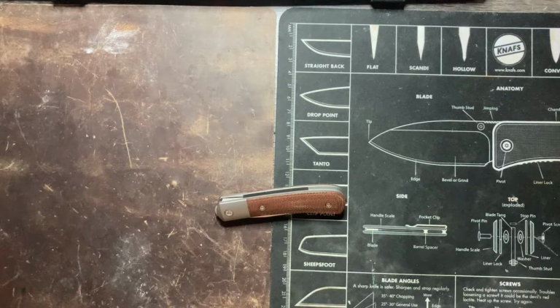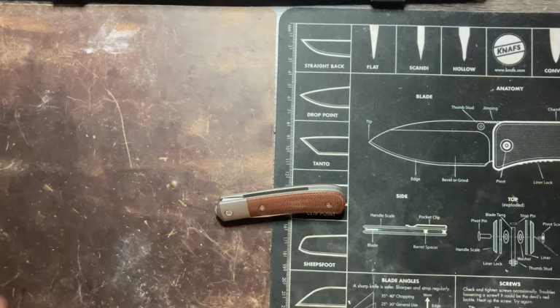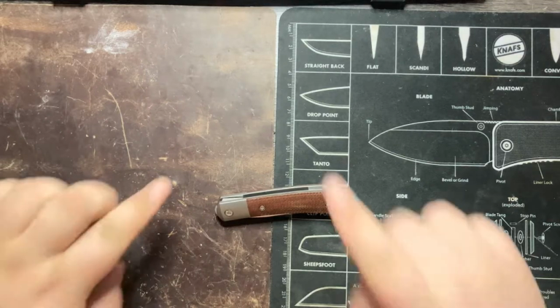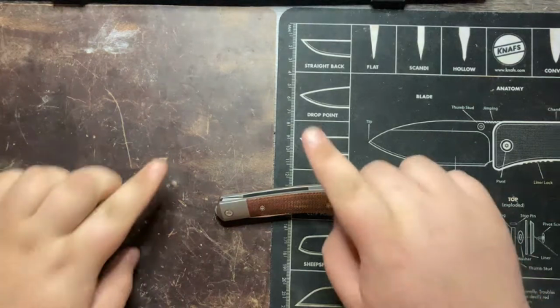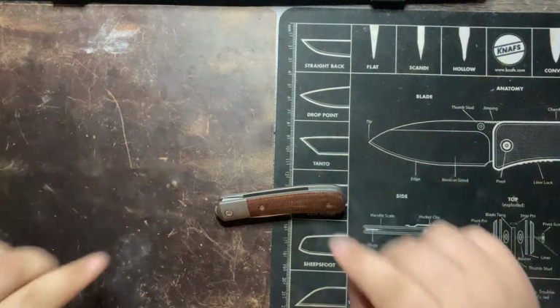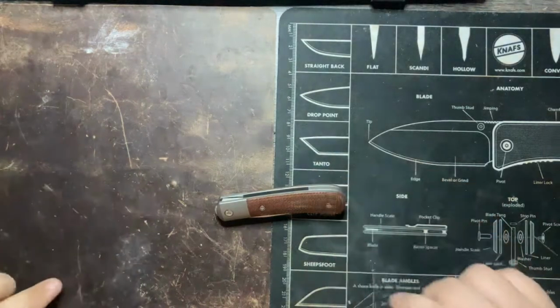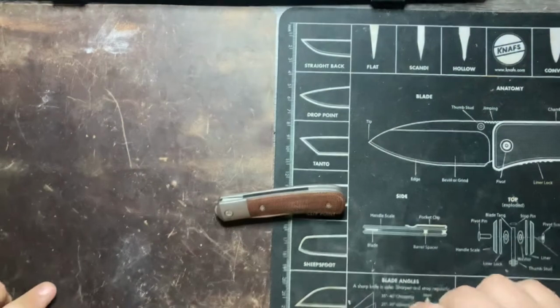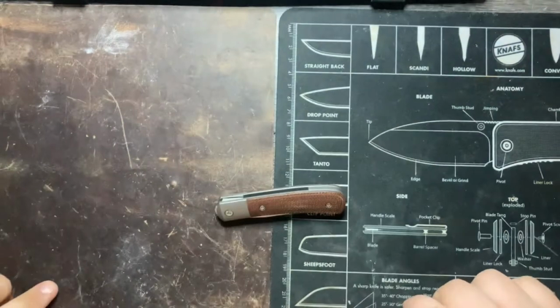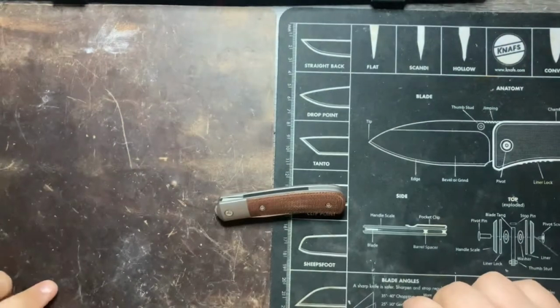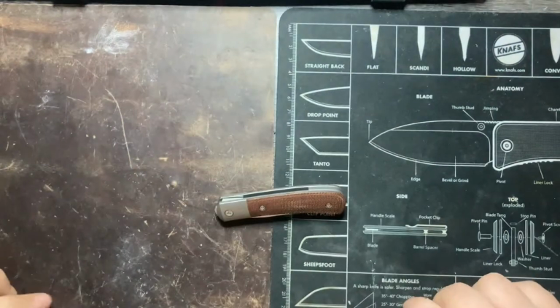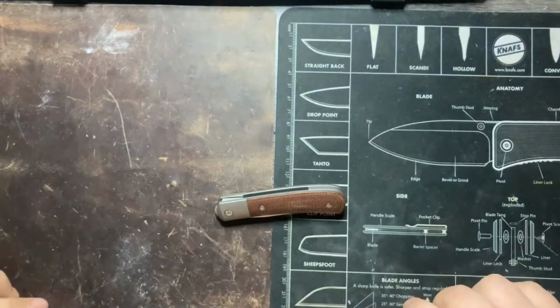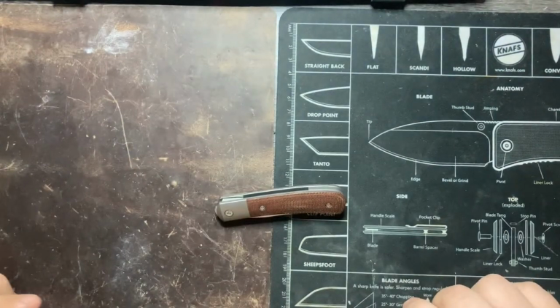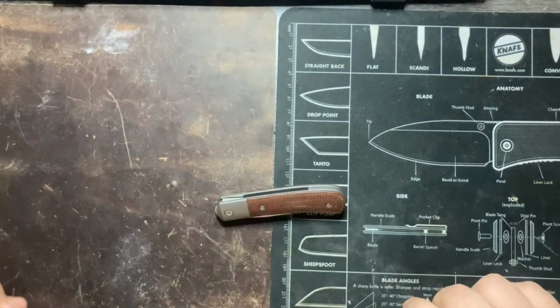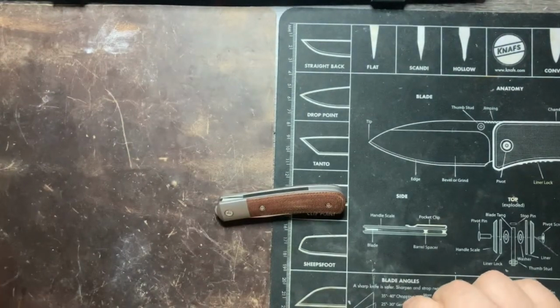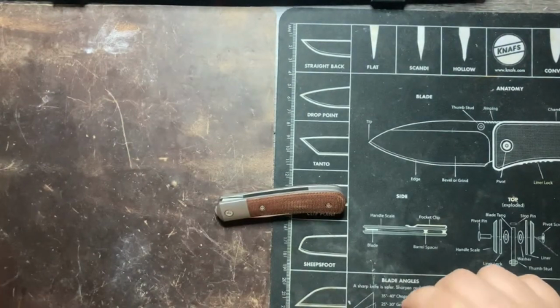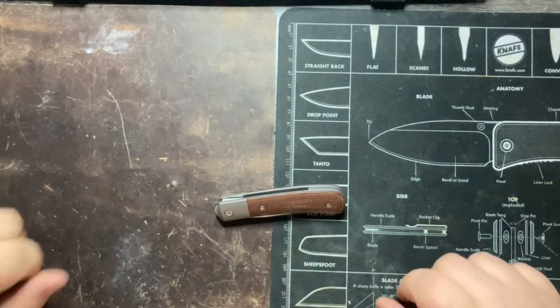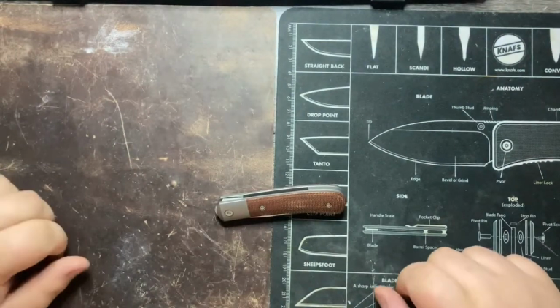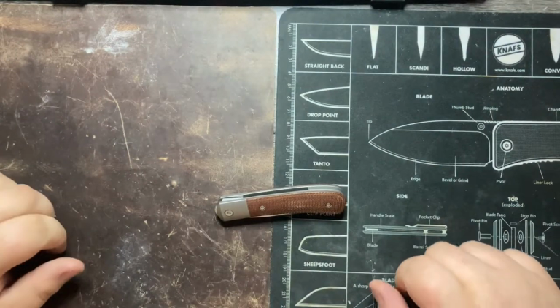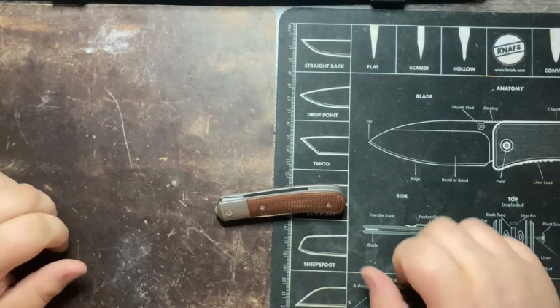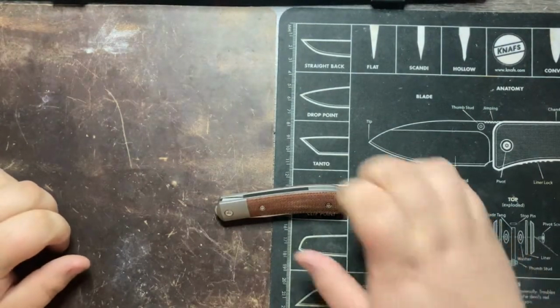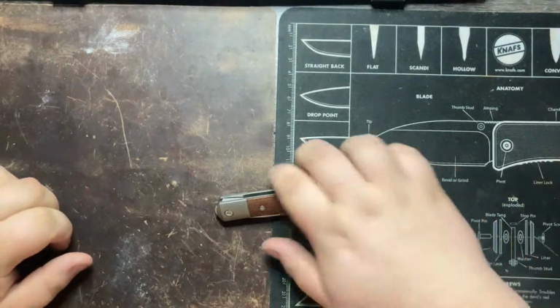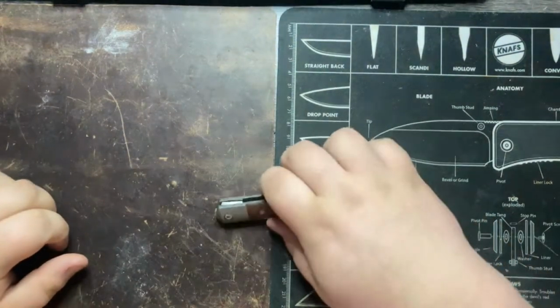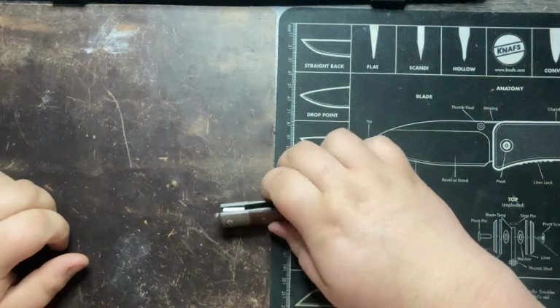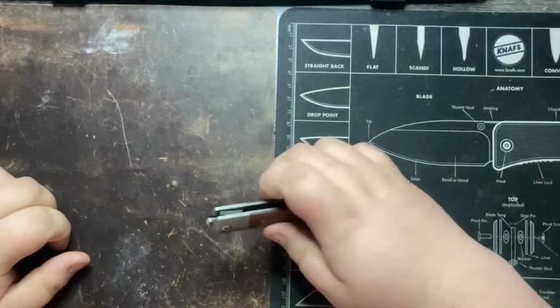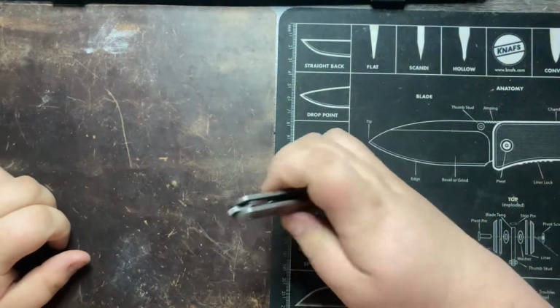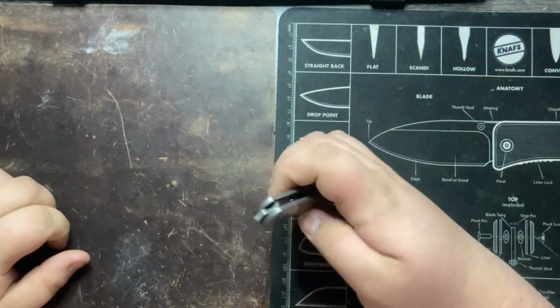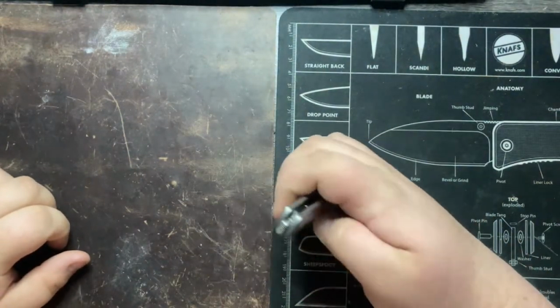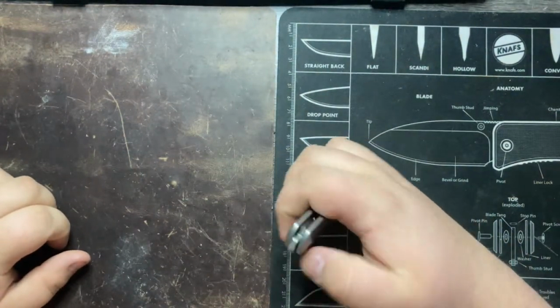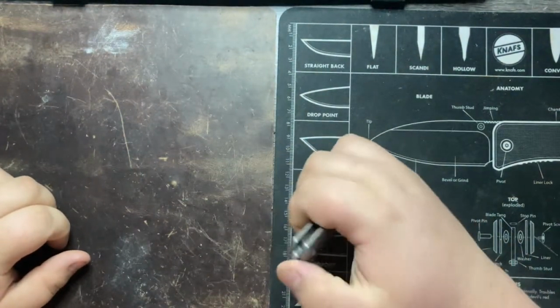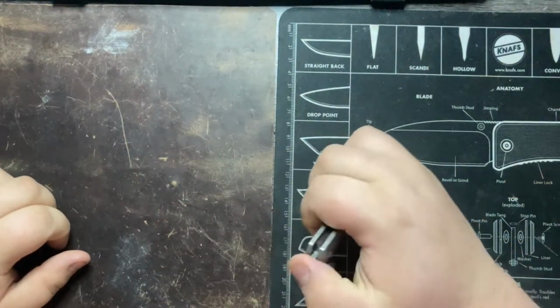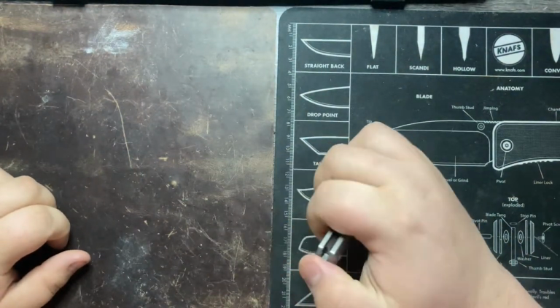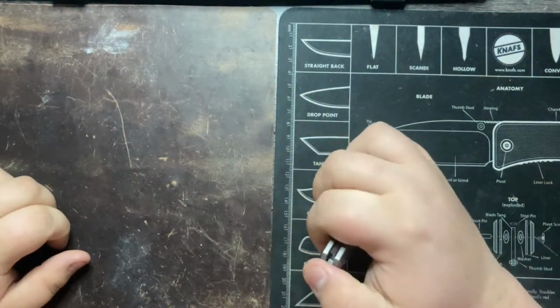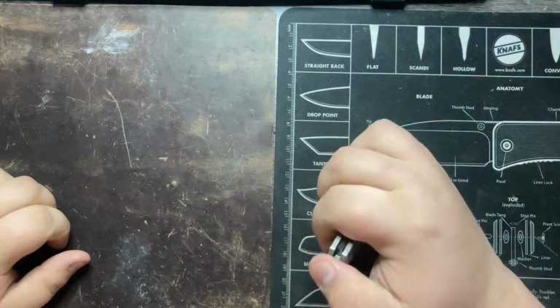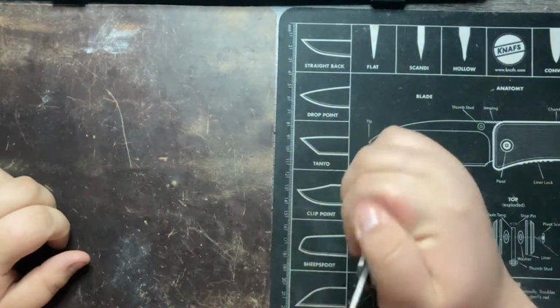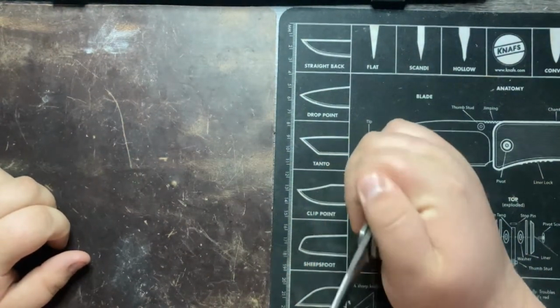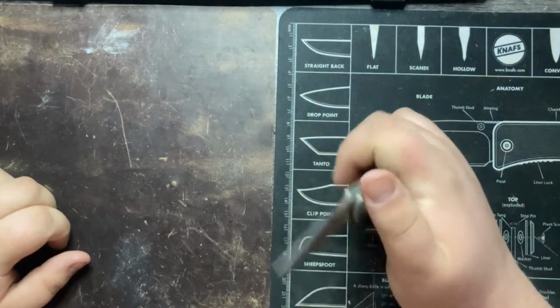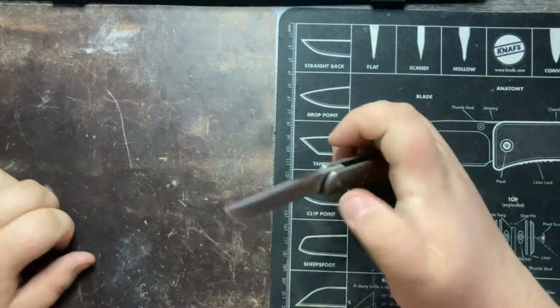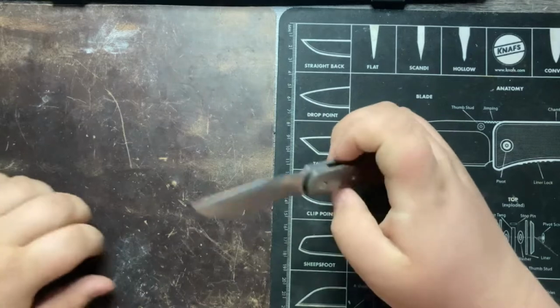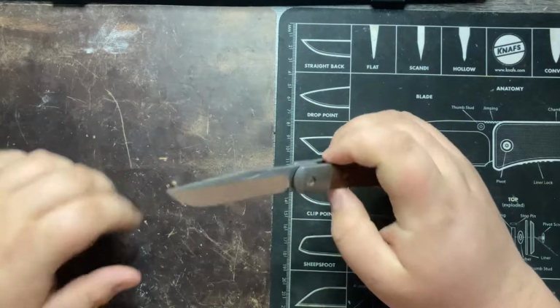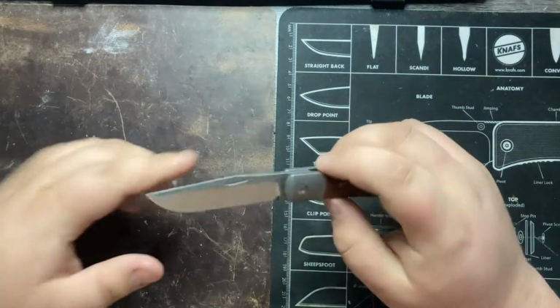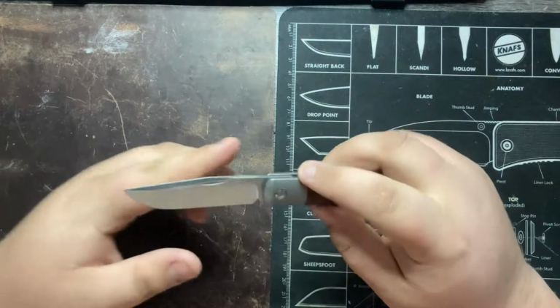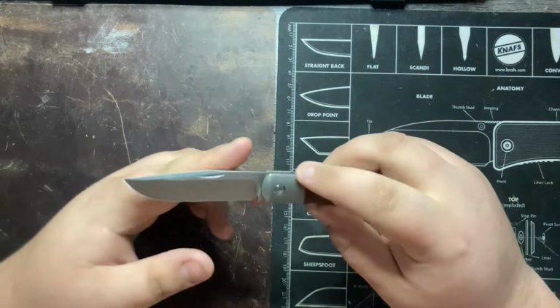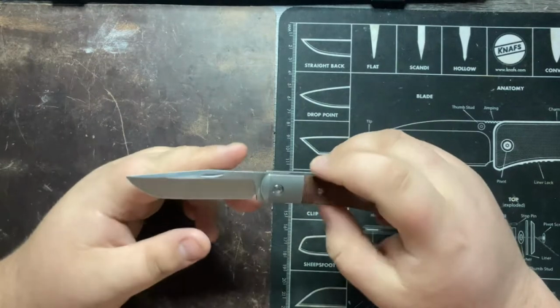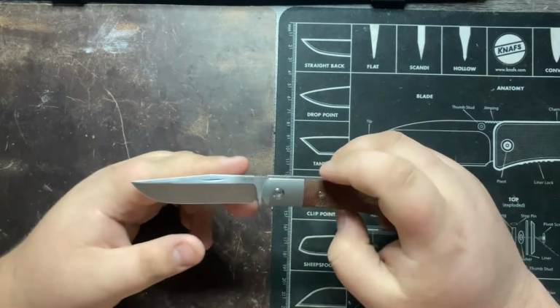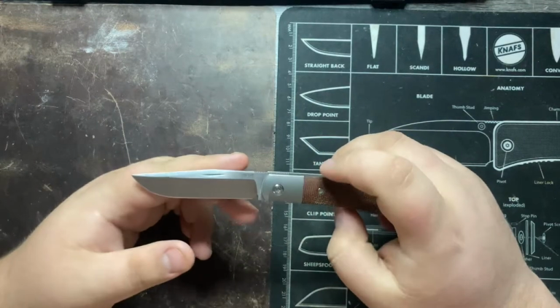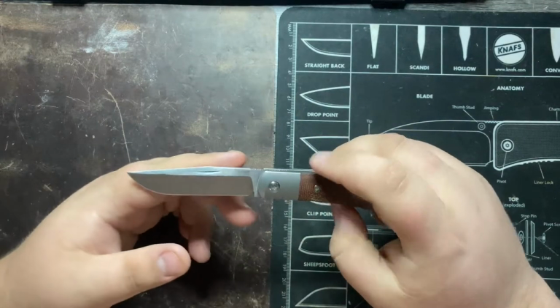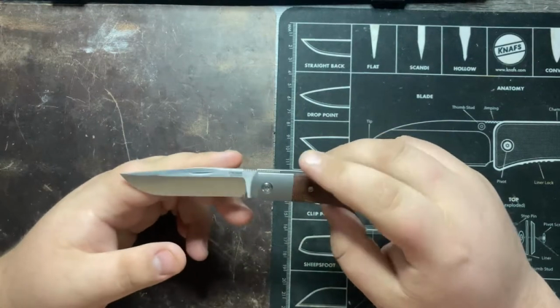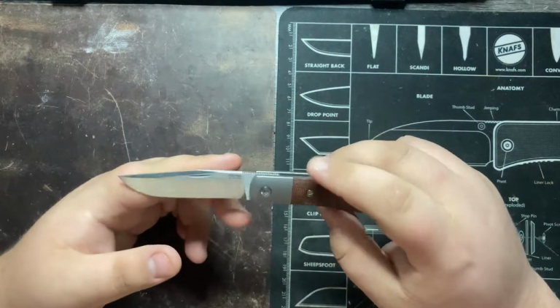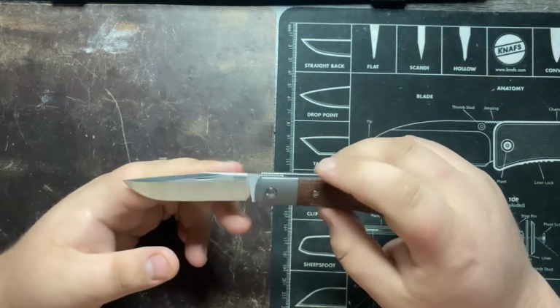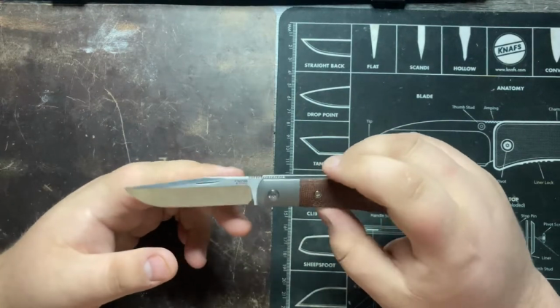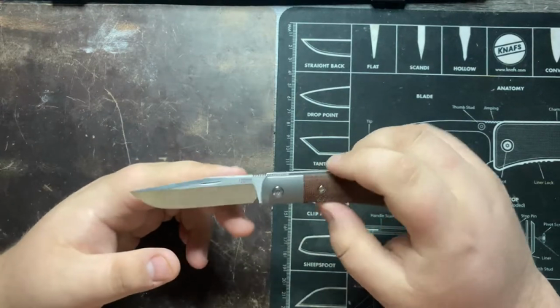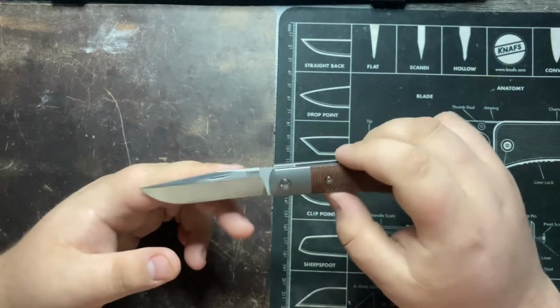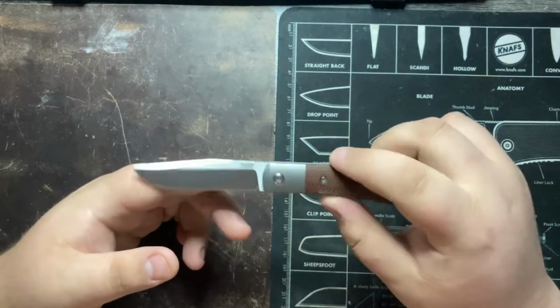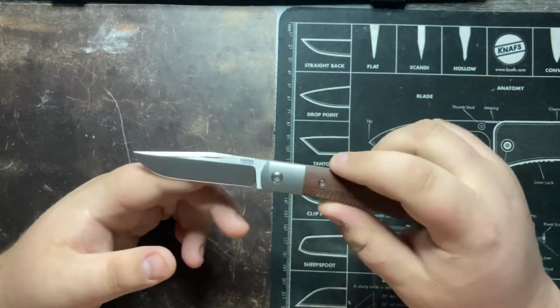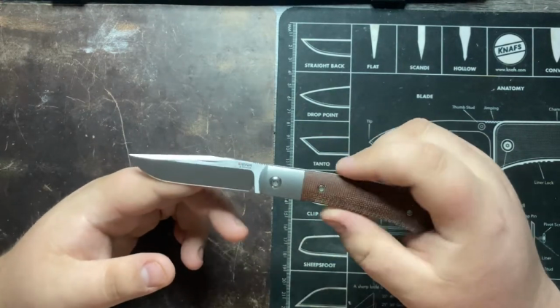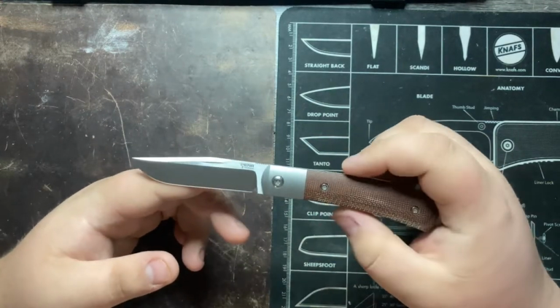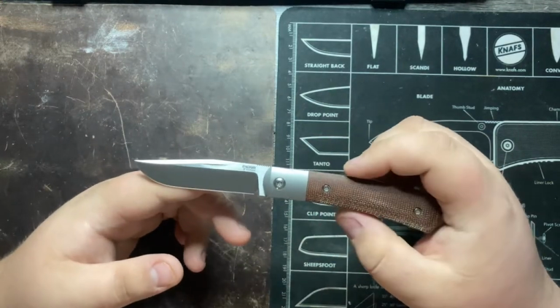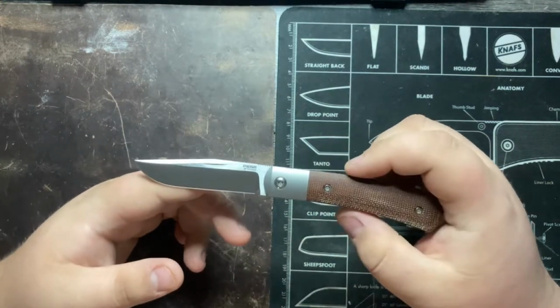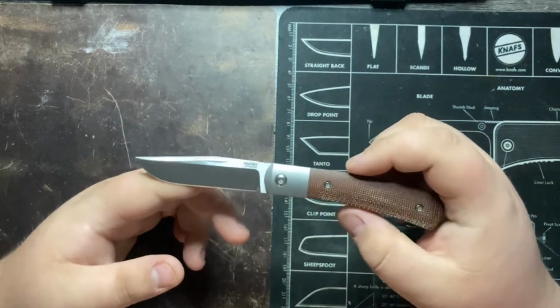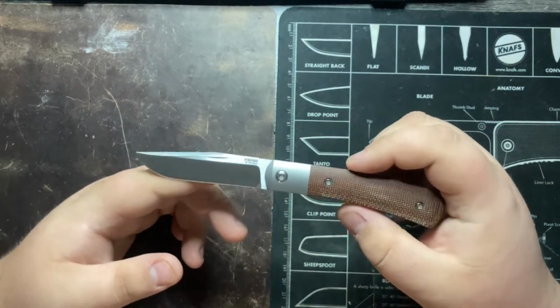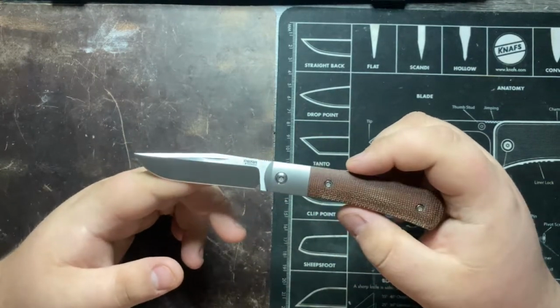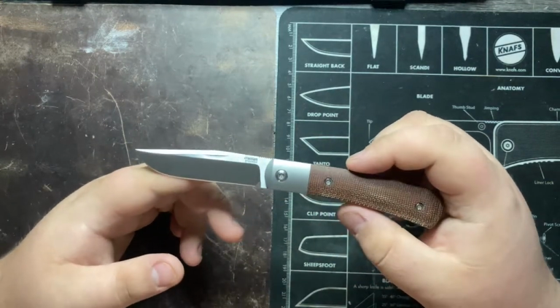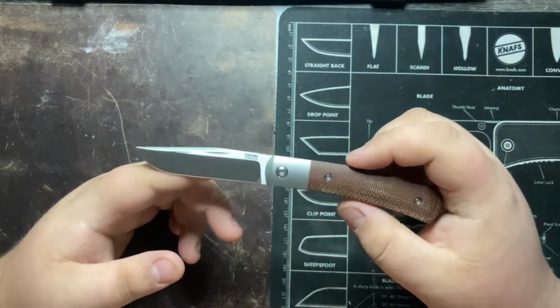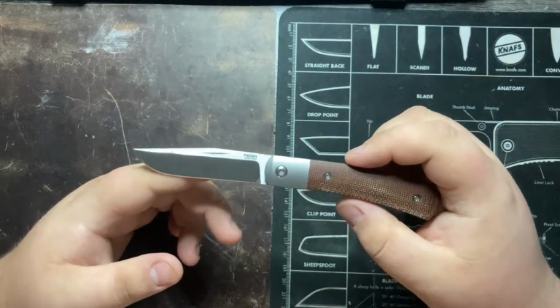Hey everyone, this is Cory with Casual EDC and I'm going to be giving you my full review of the Pena Knives X-Series Front Flipper Trapper.